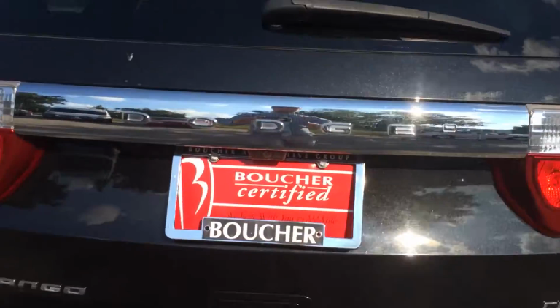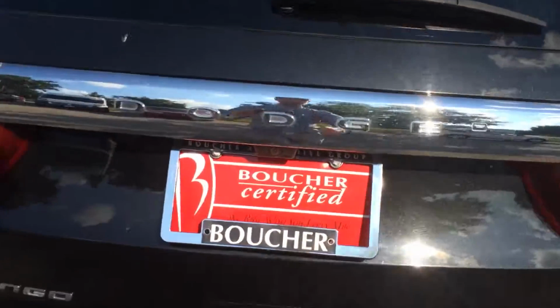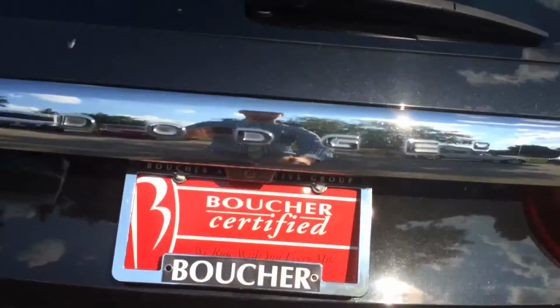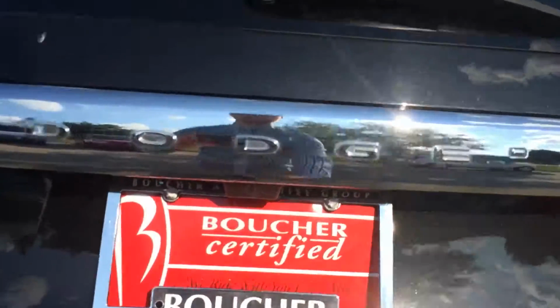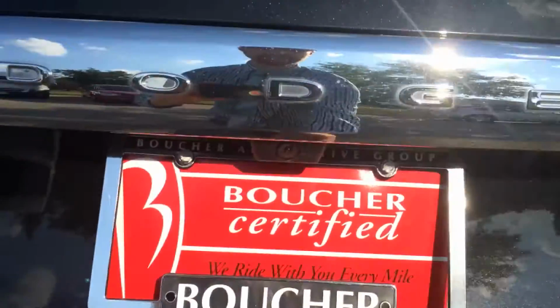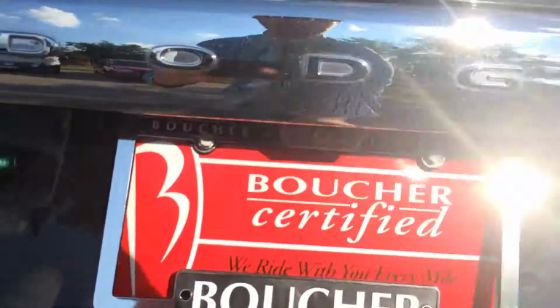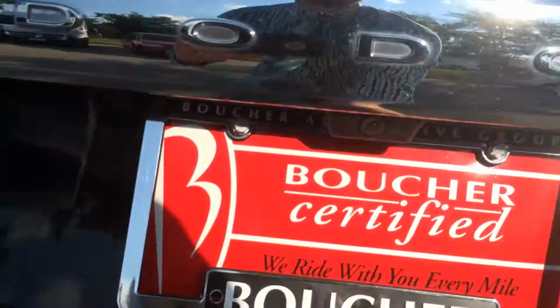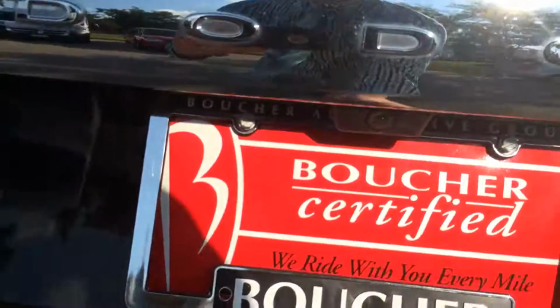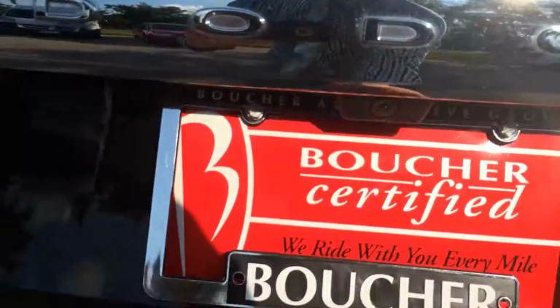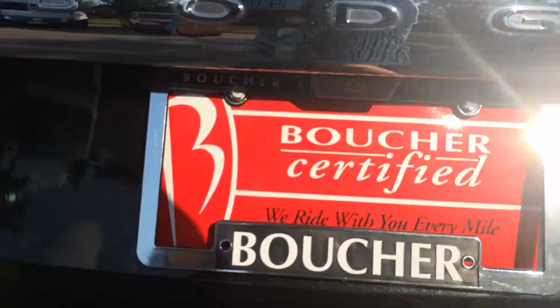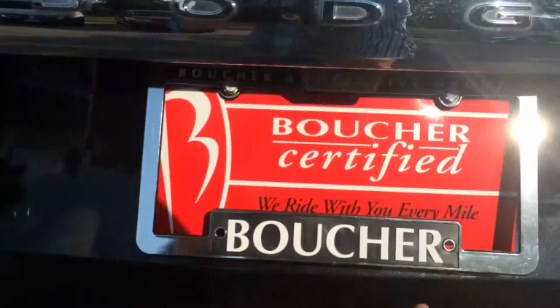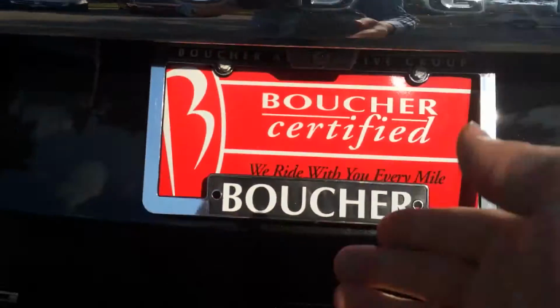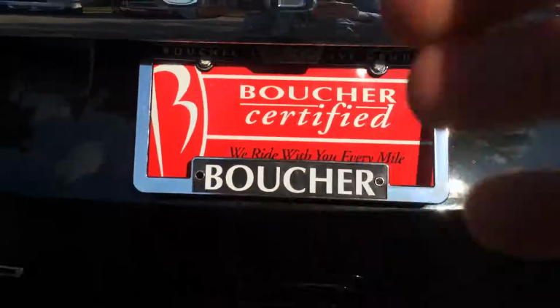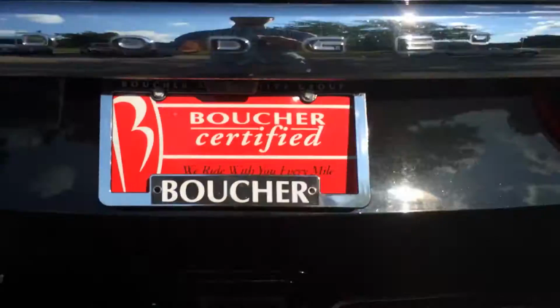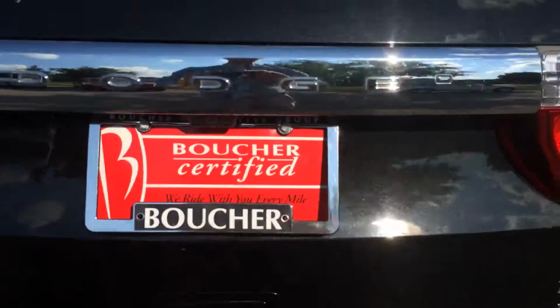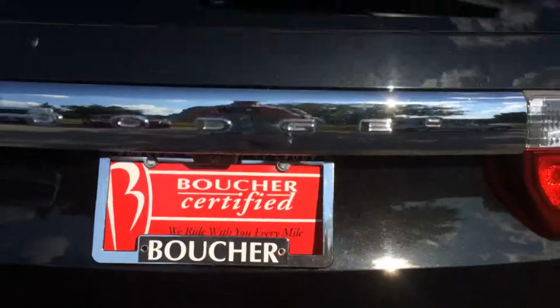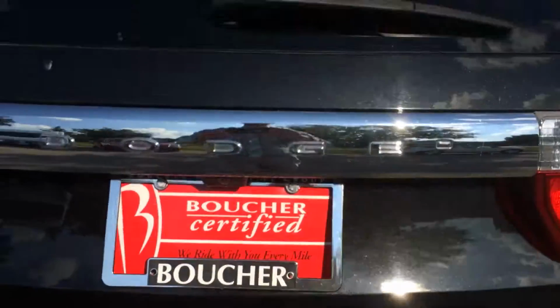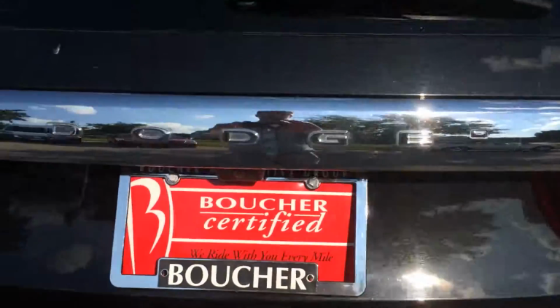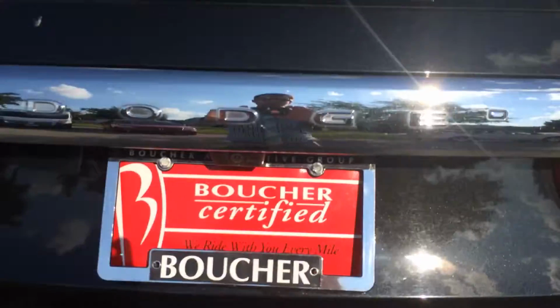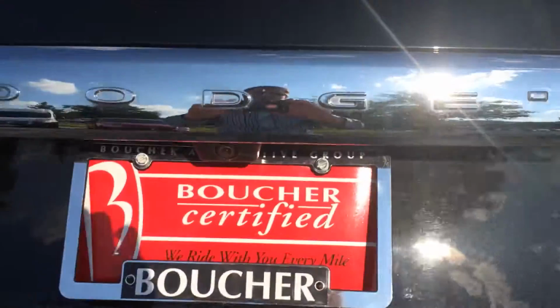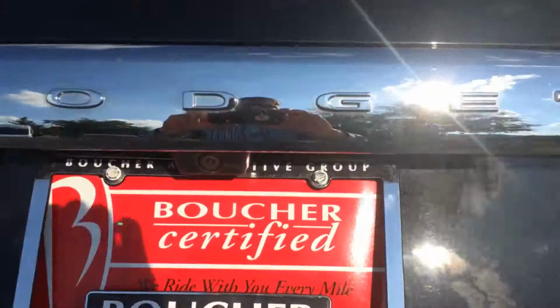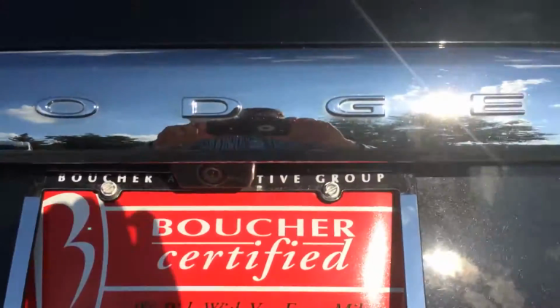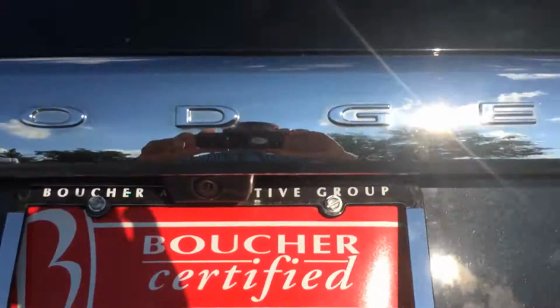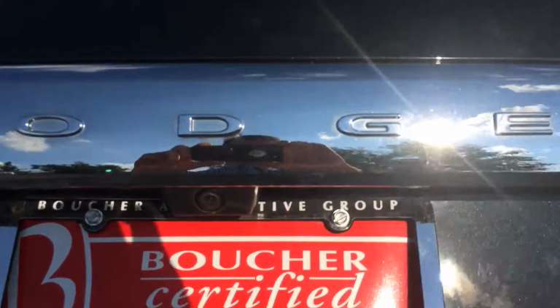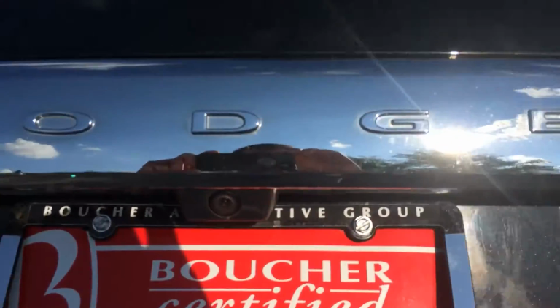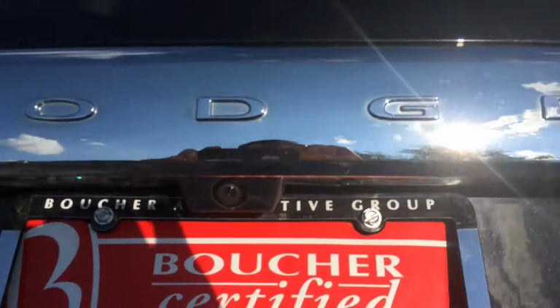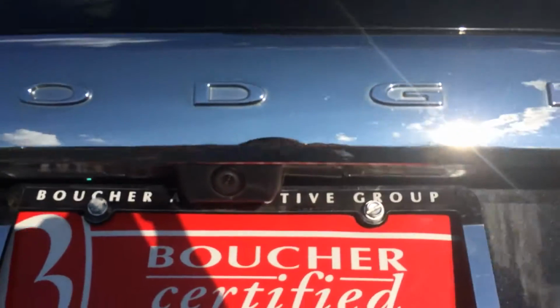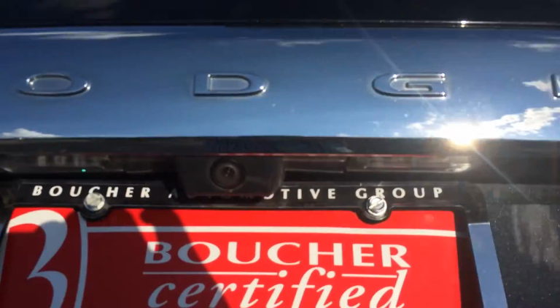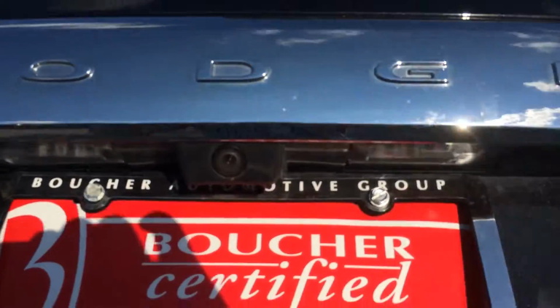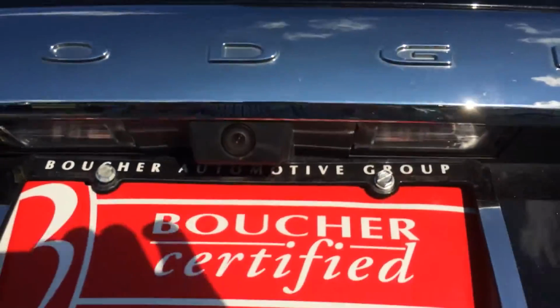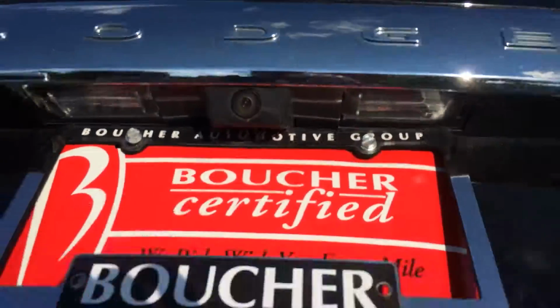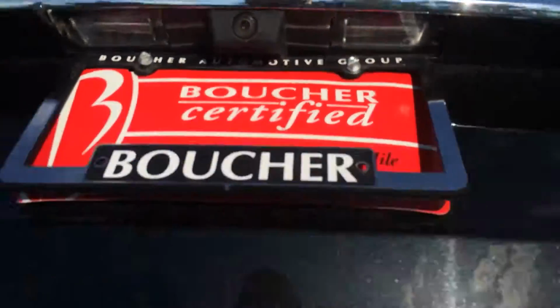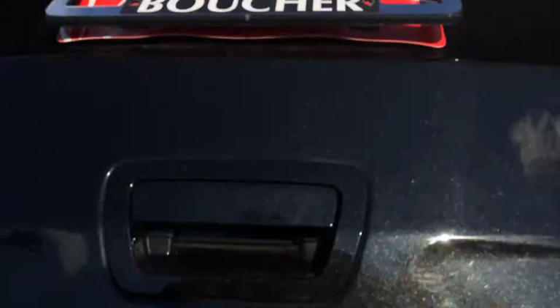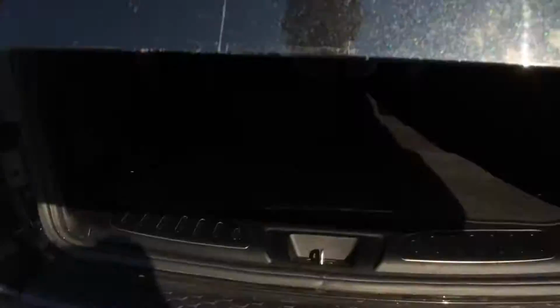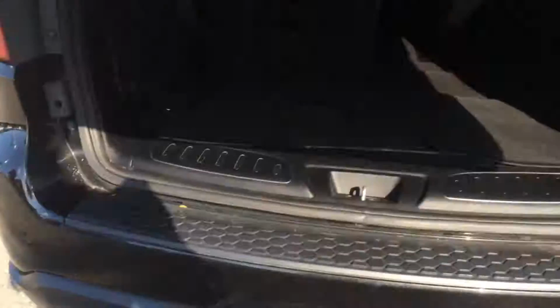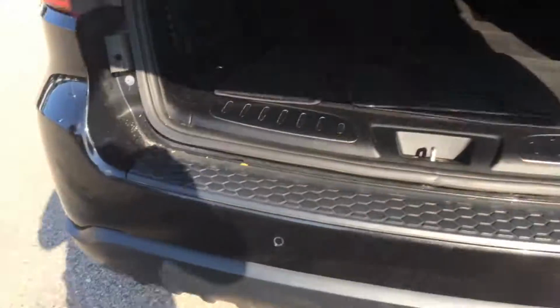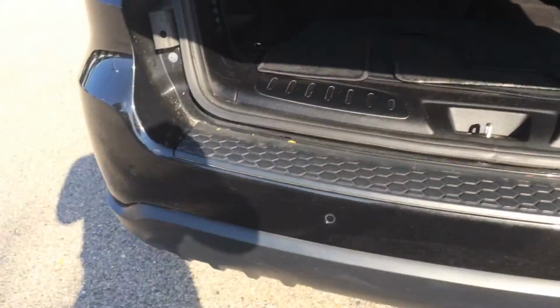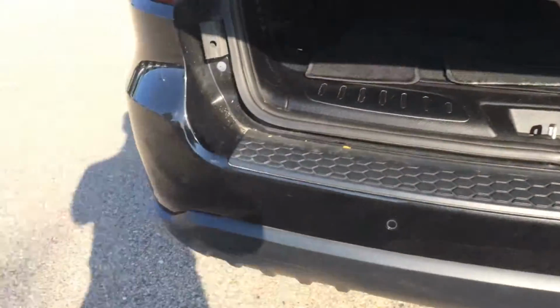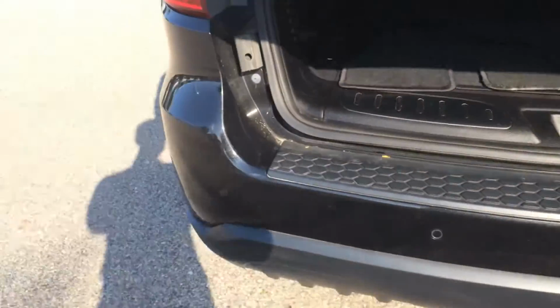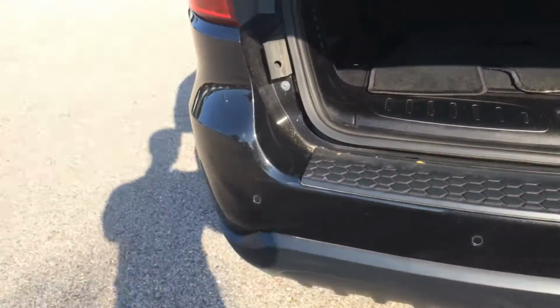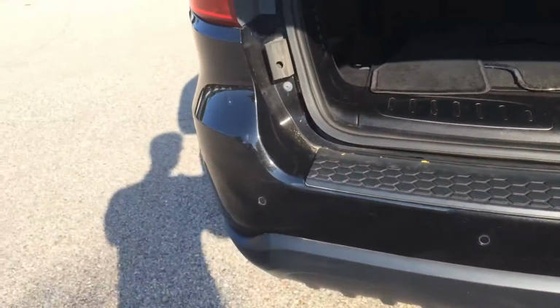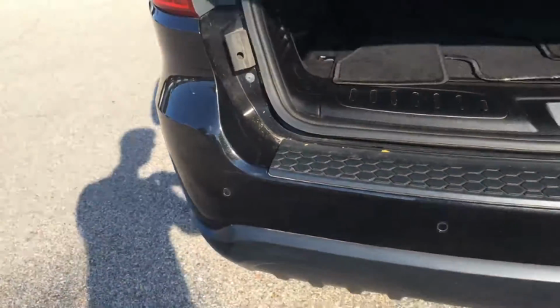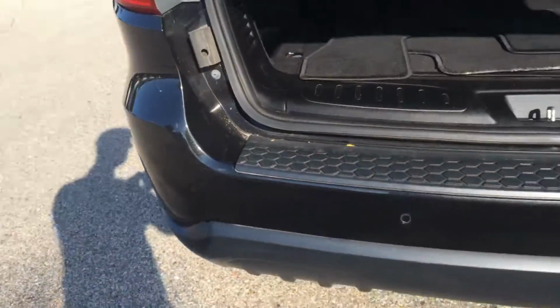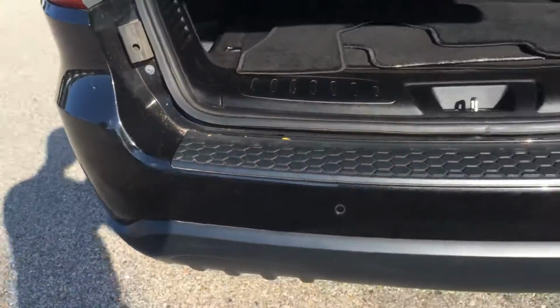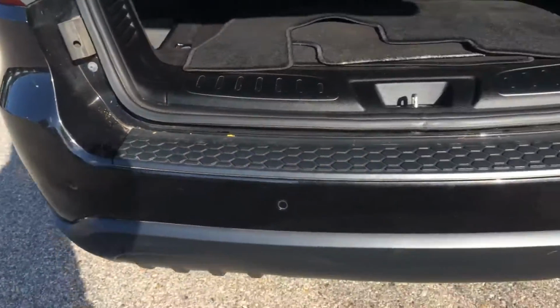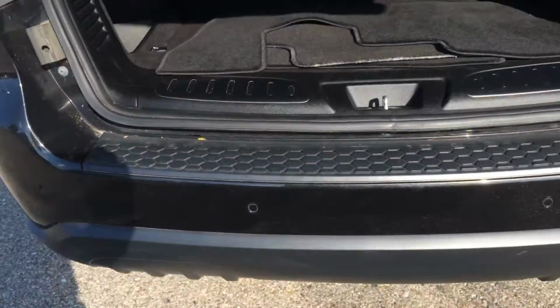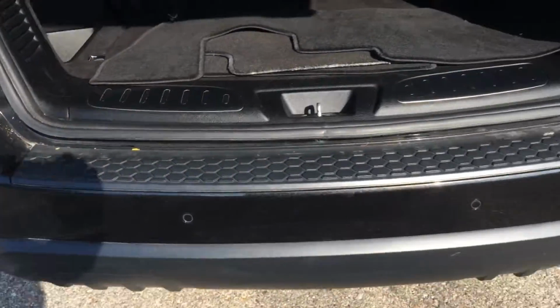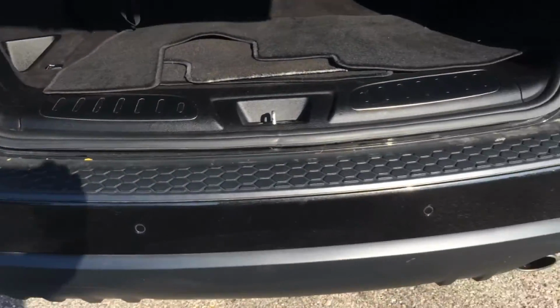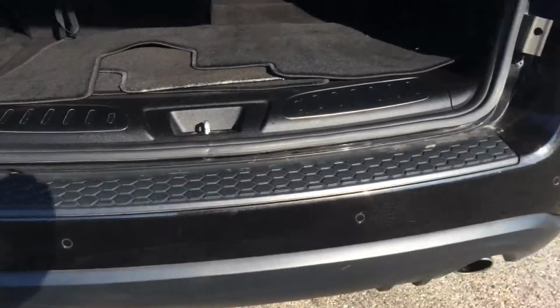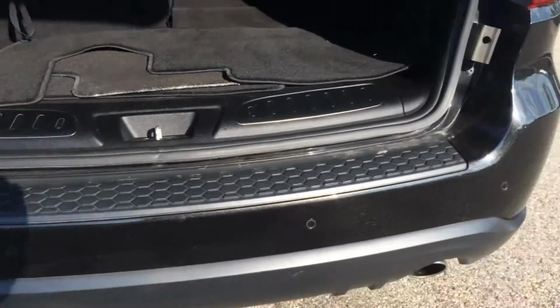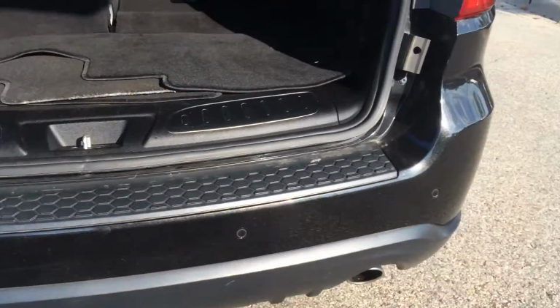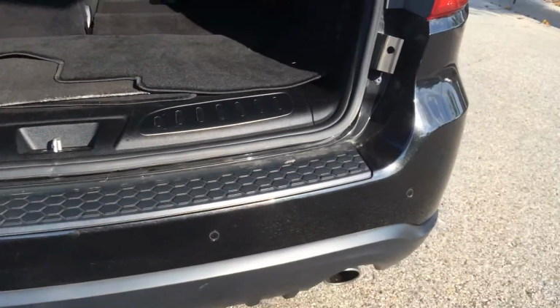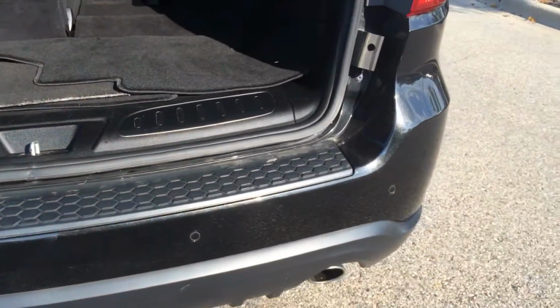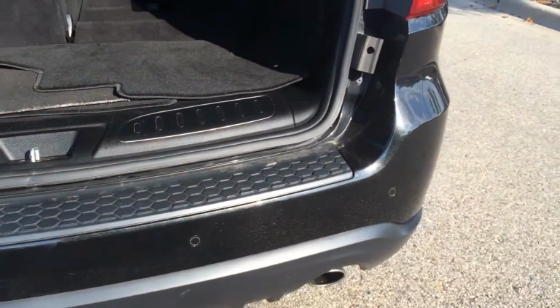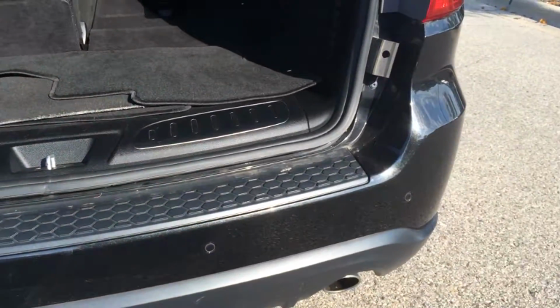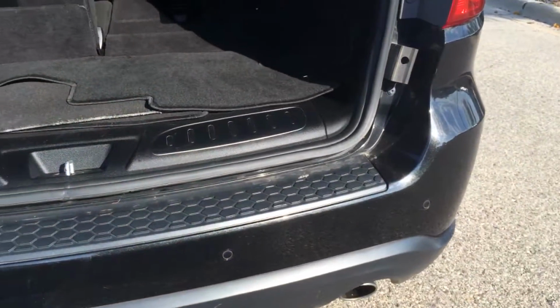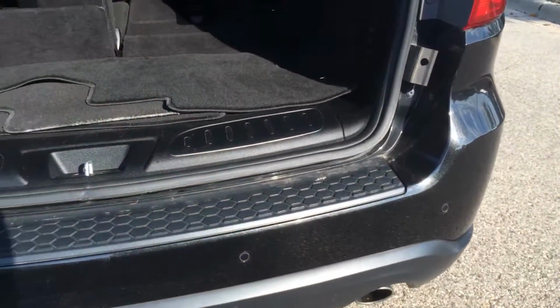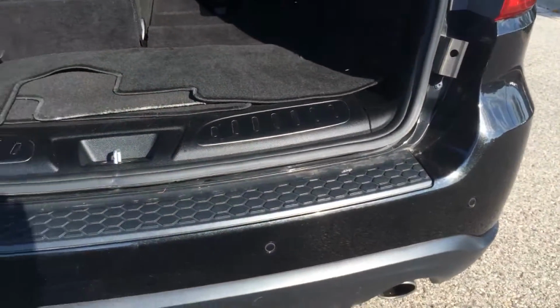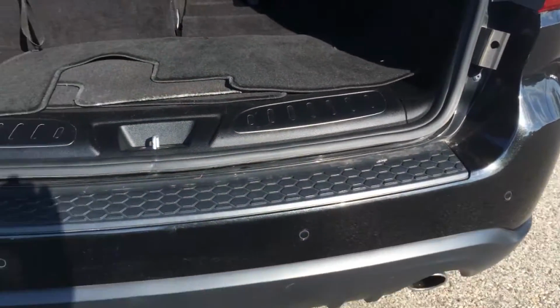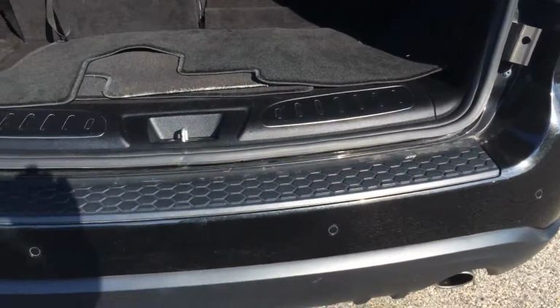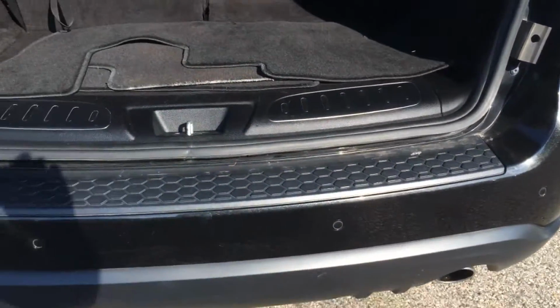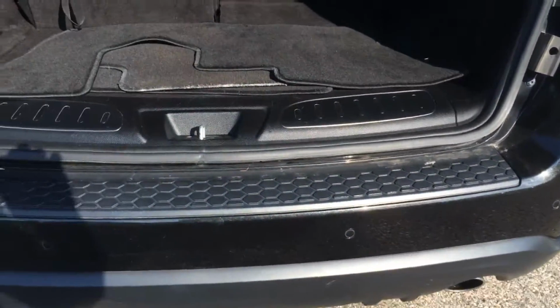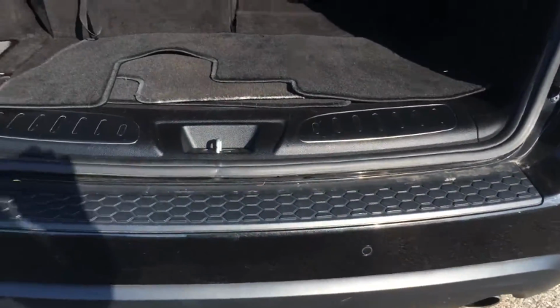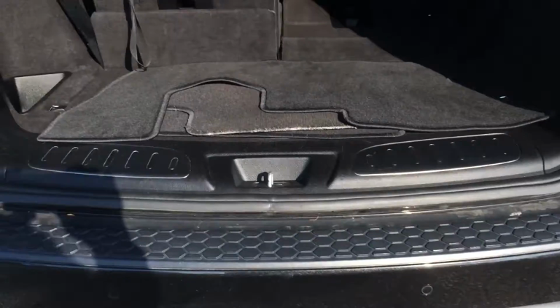This does have a power lift gate, it's also got a back up camera, and it has the beepers along the bumper for you as well.